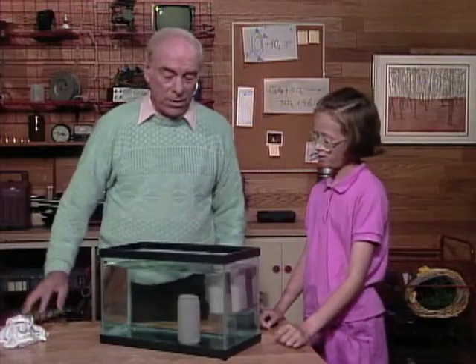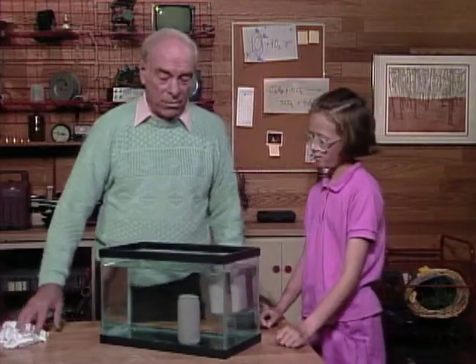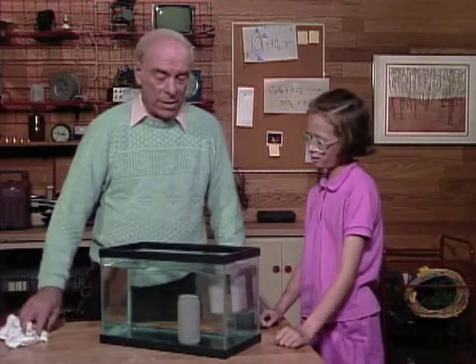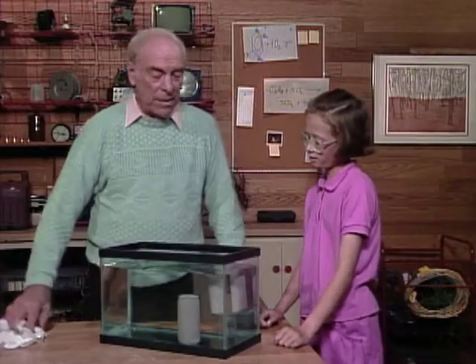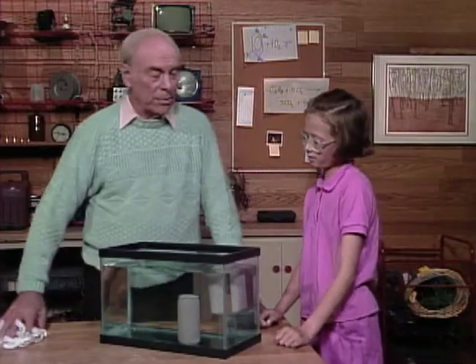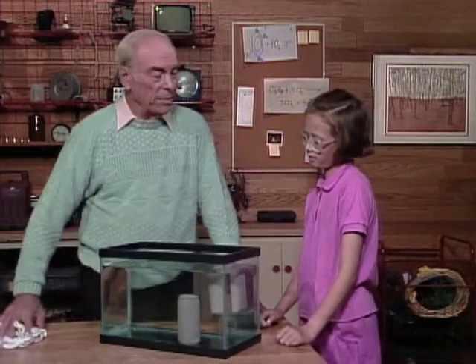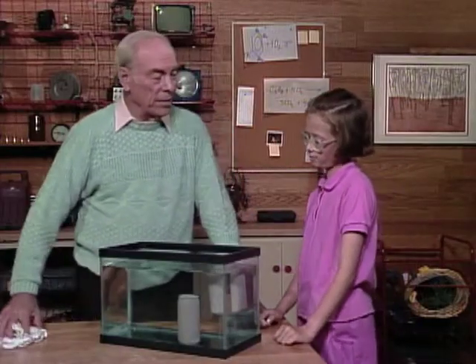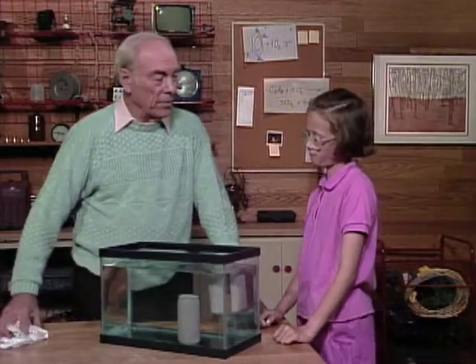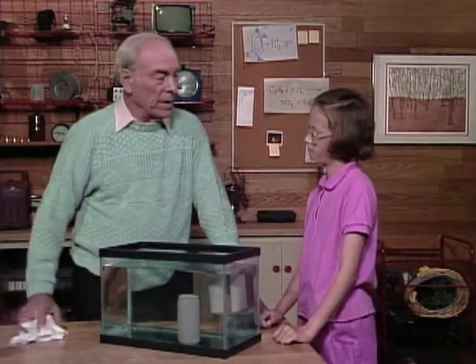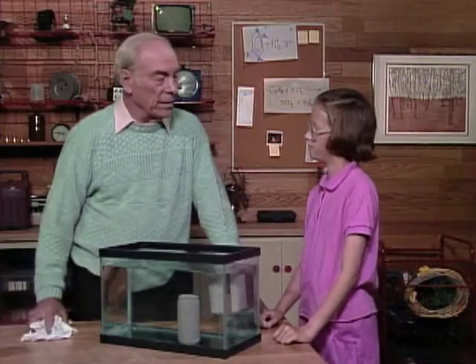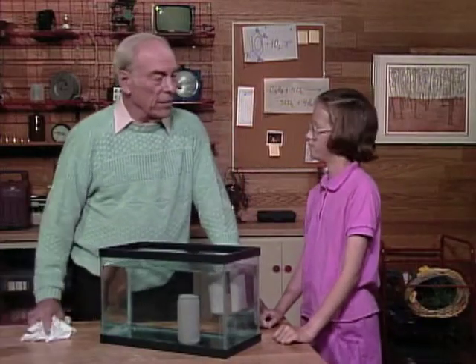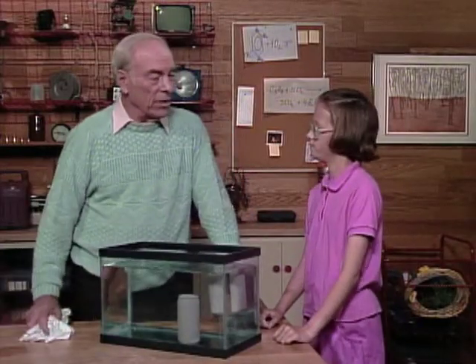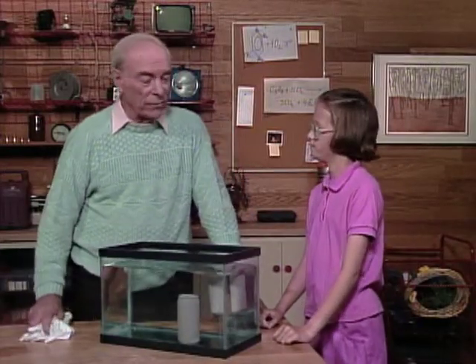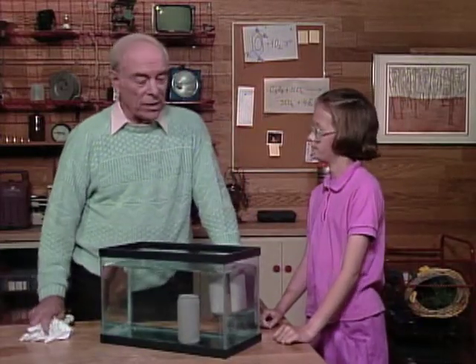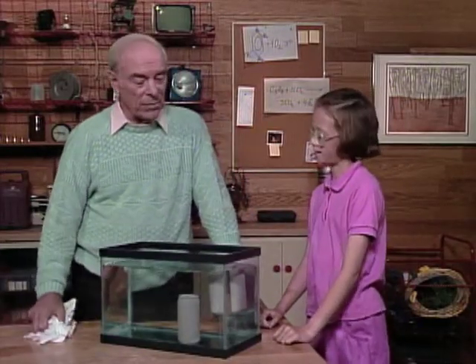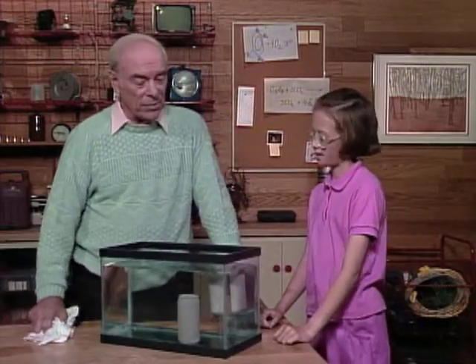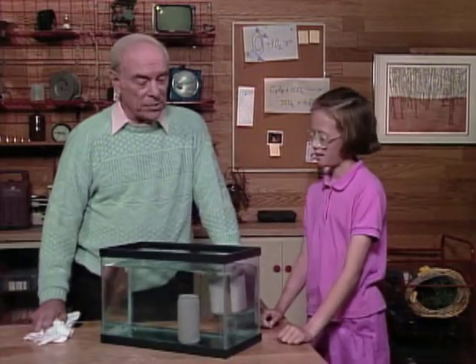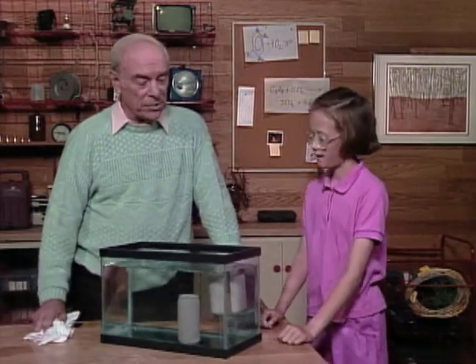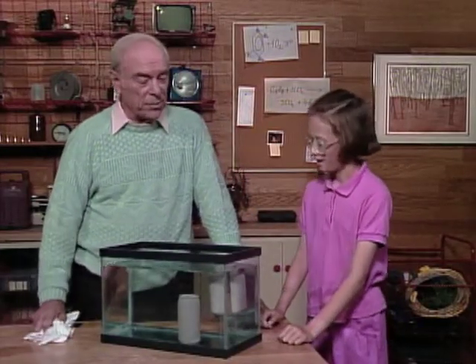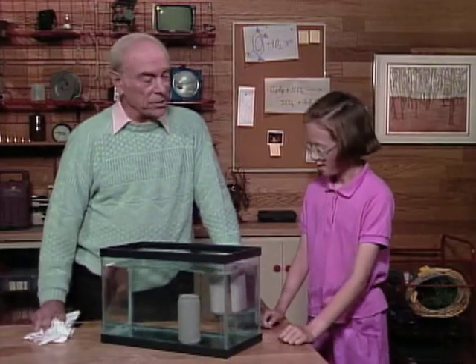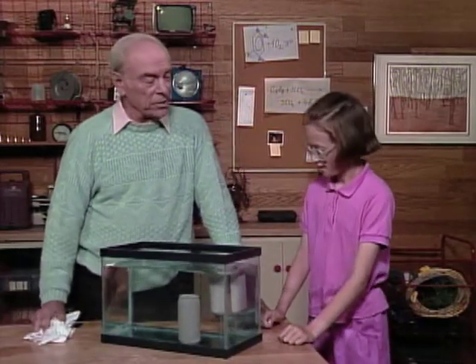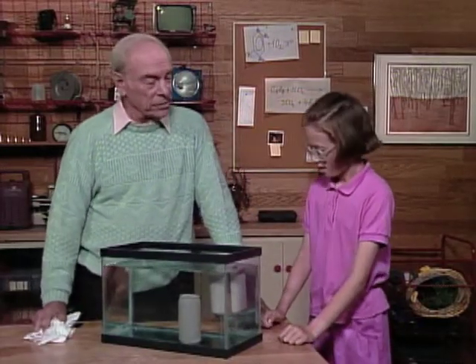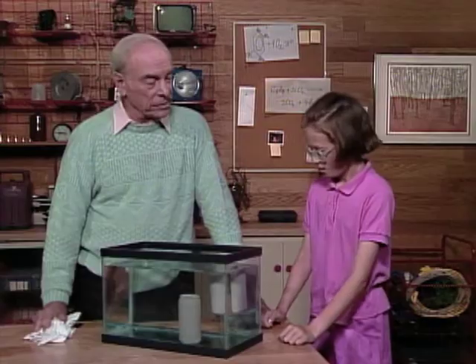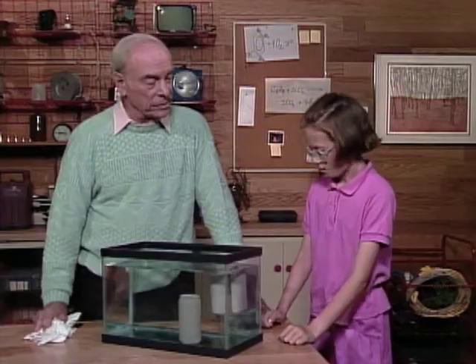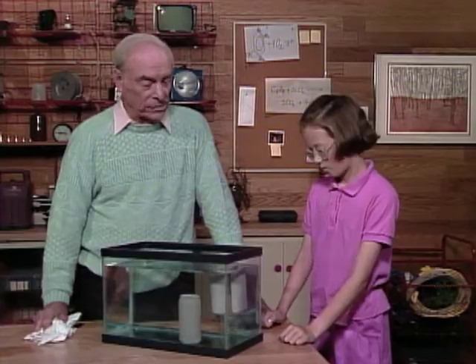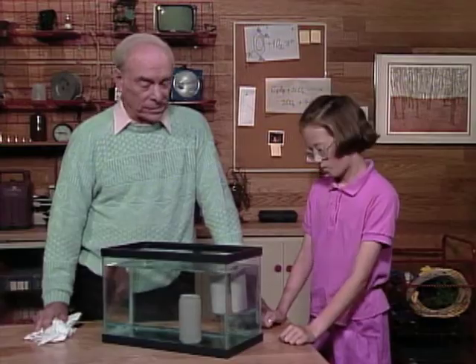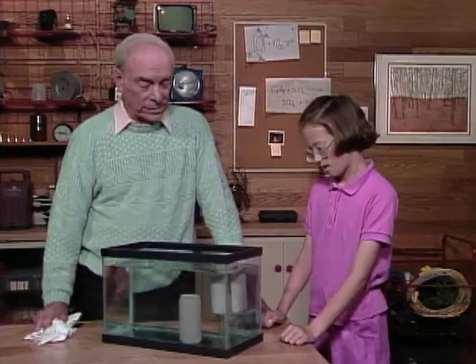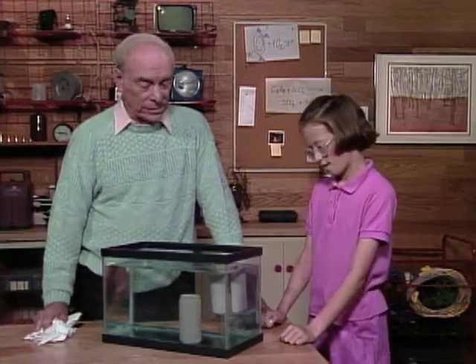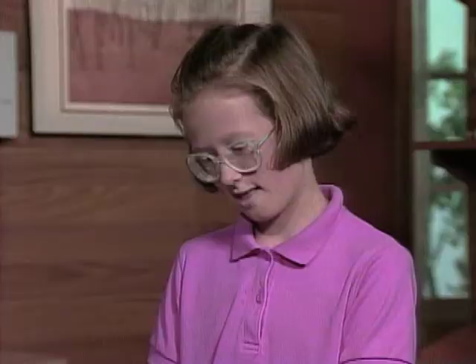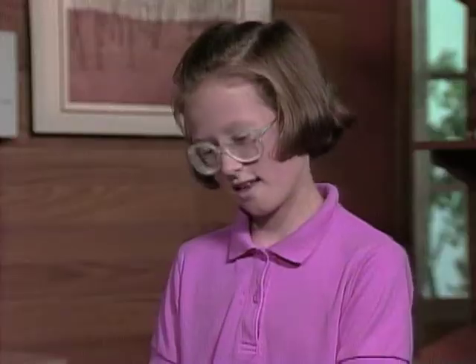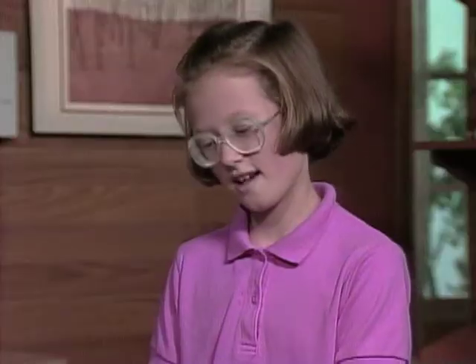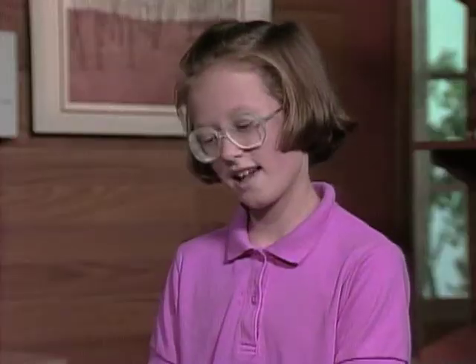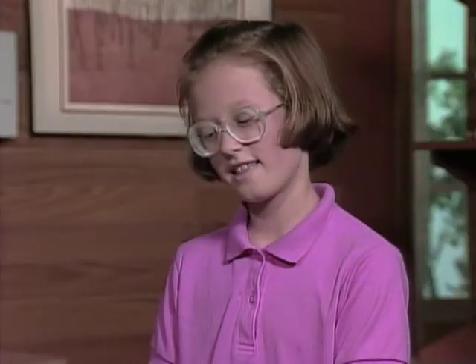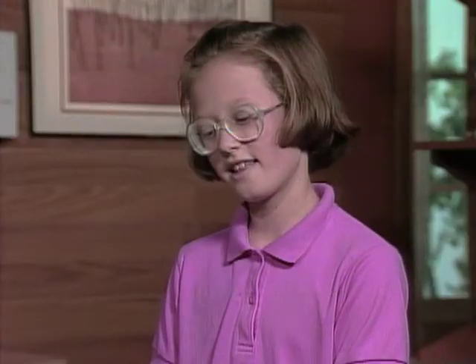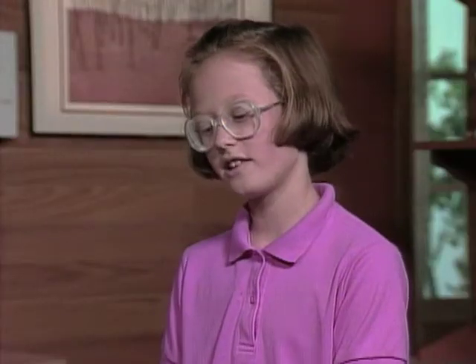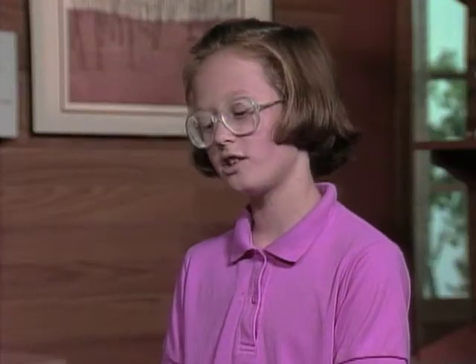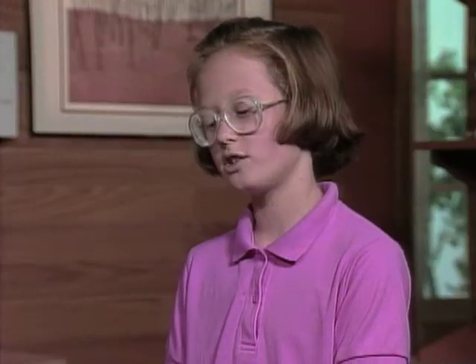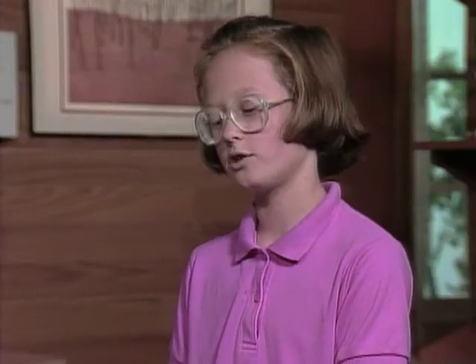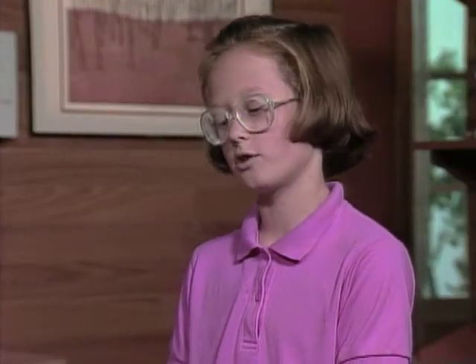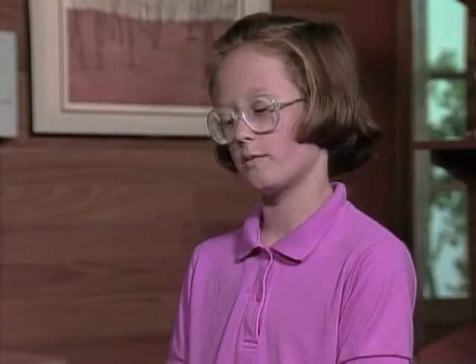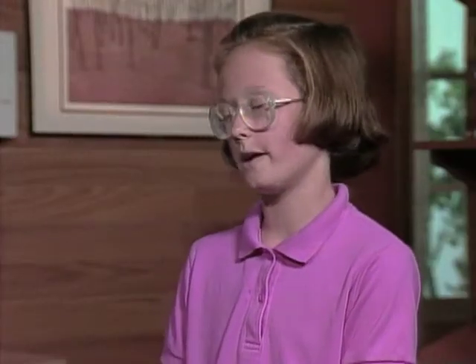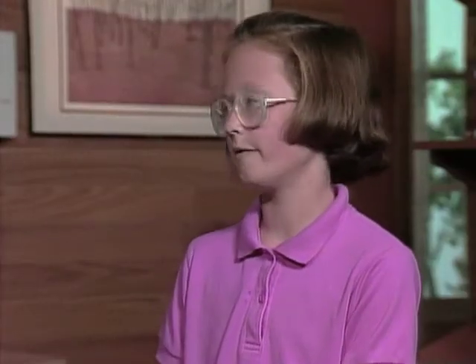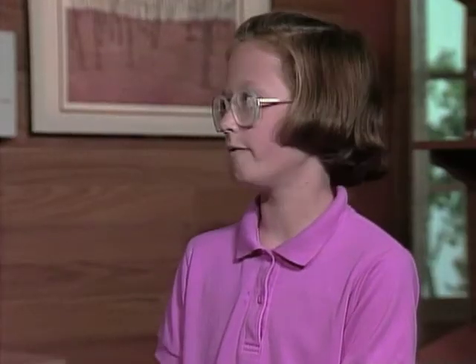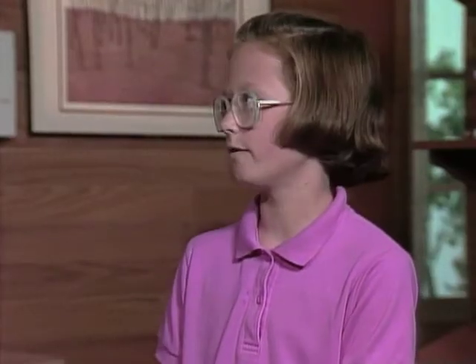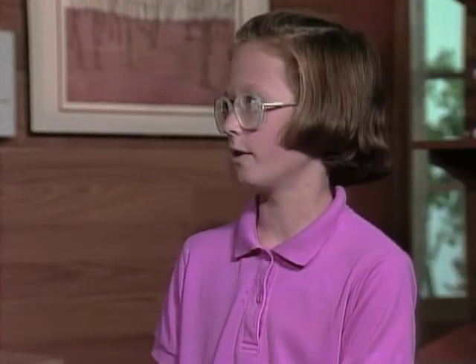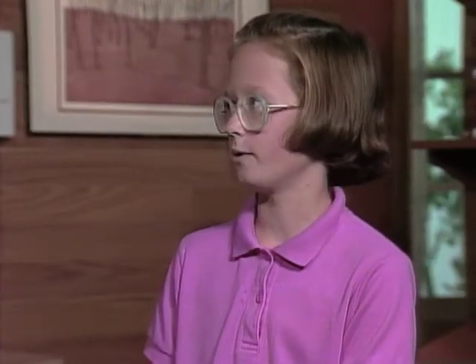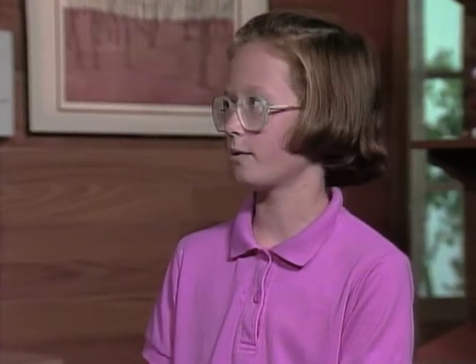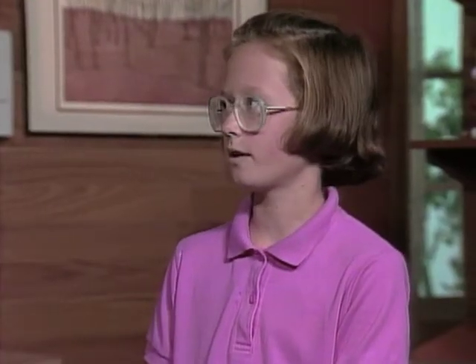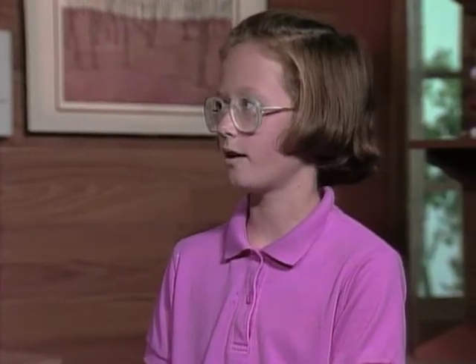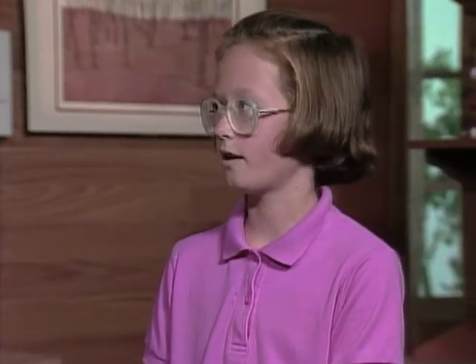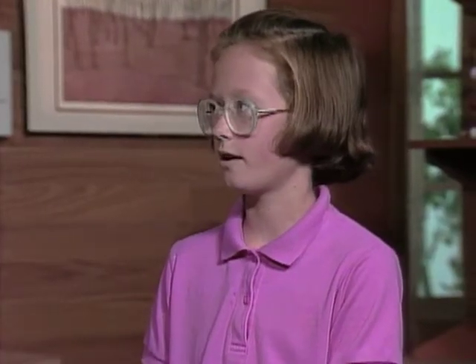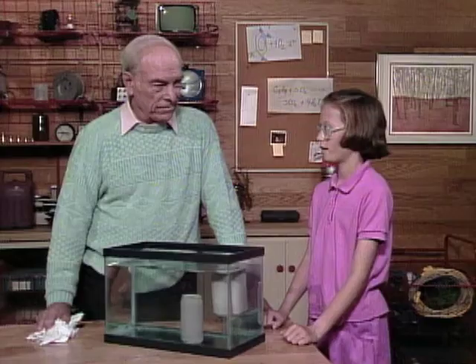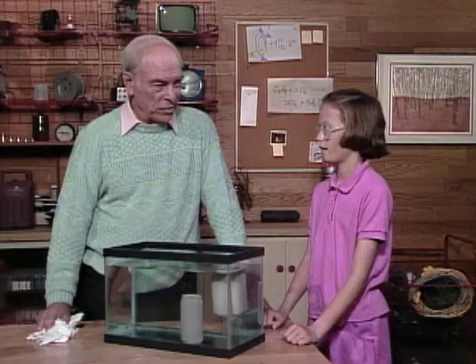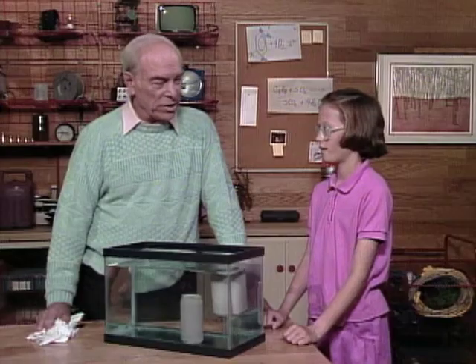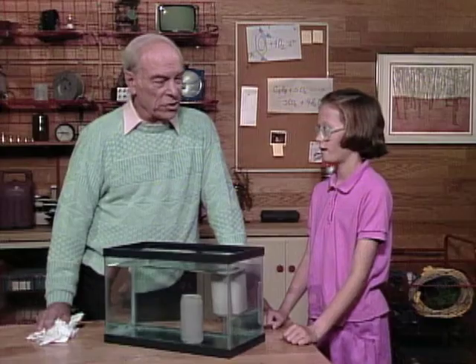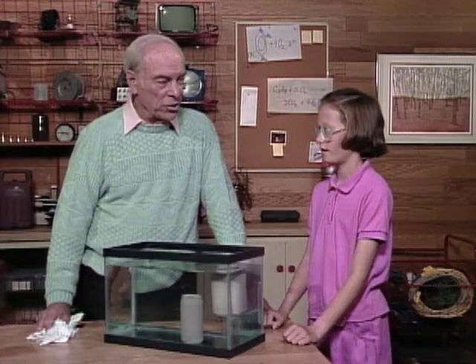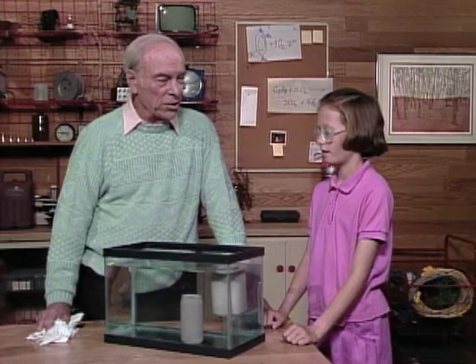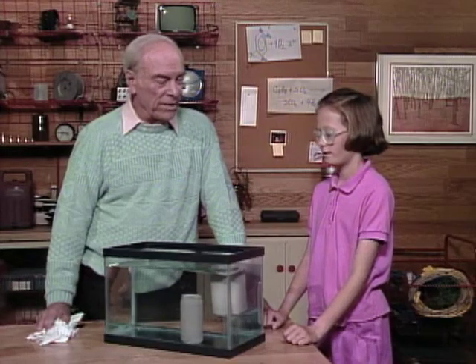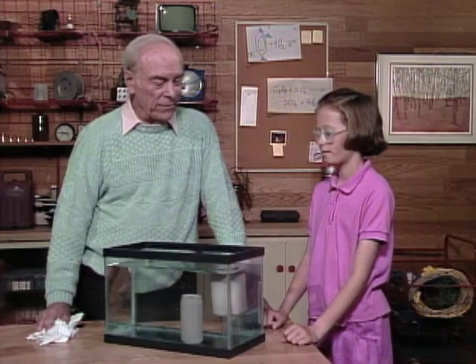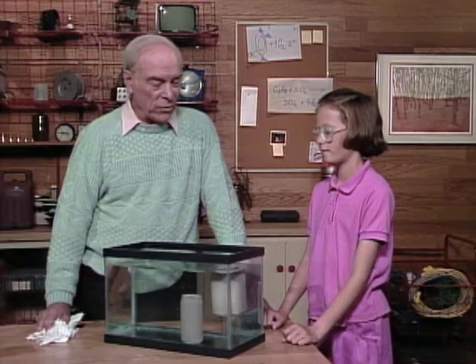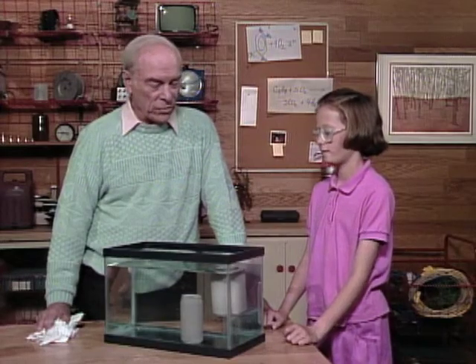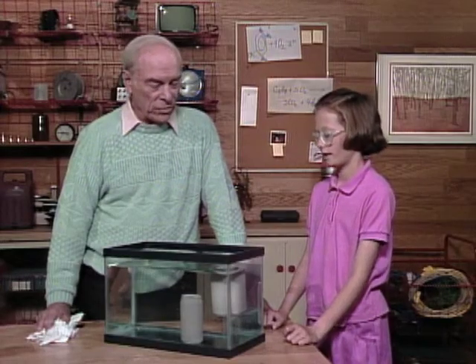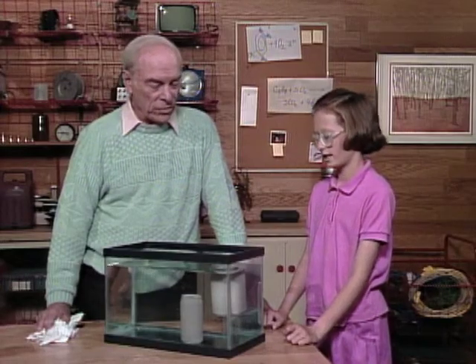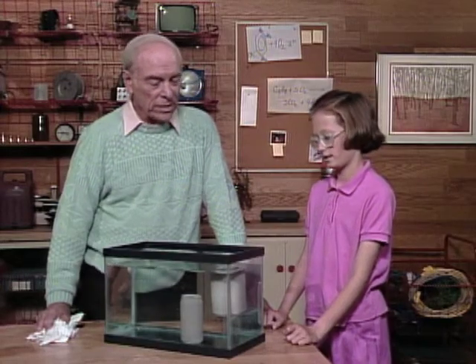You are absolutely correct. Now you have to tell me which is which. I think the sugar might float. You think the sugar might float? Yes.